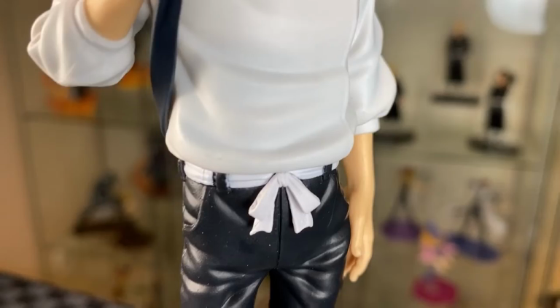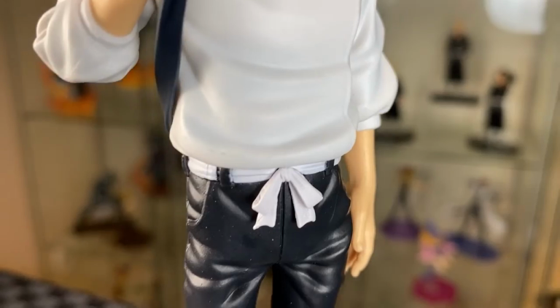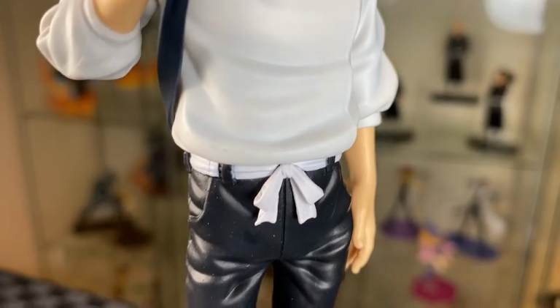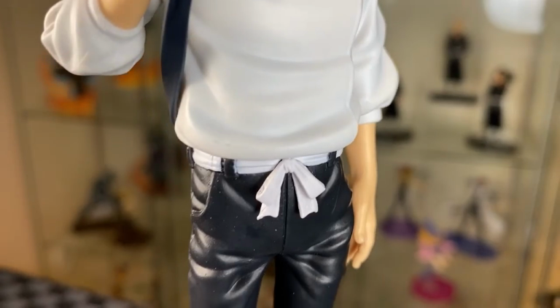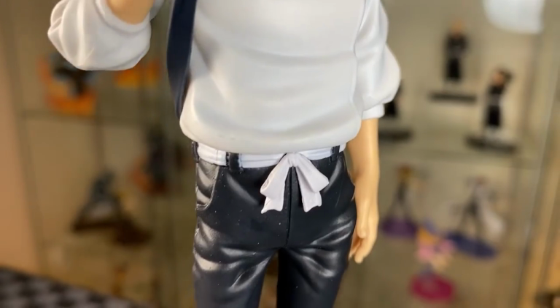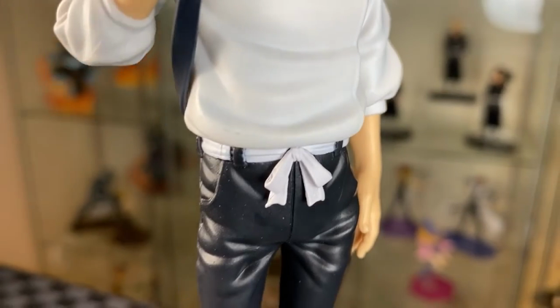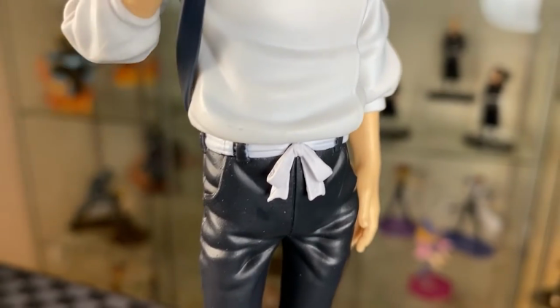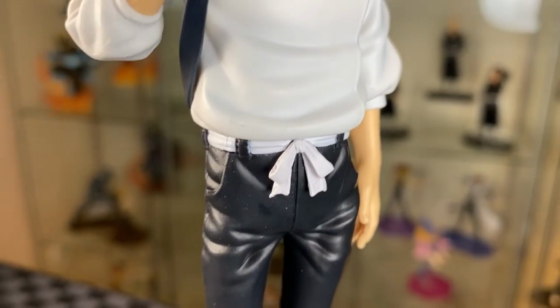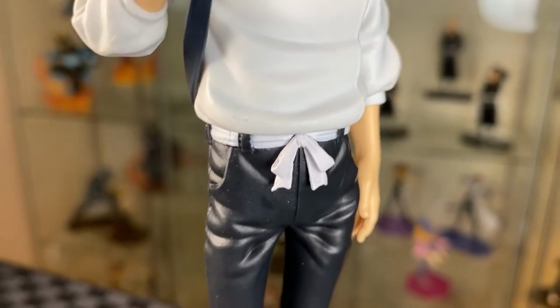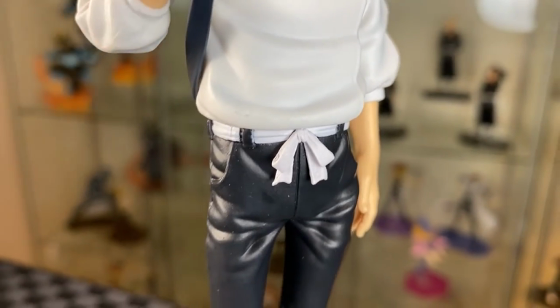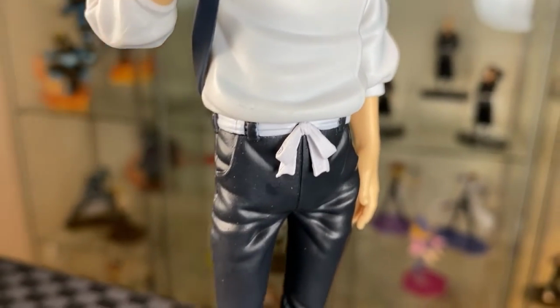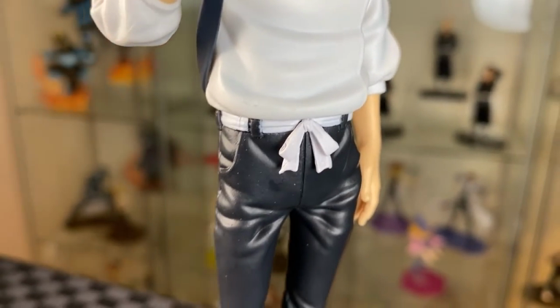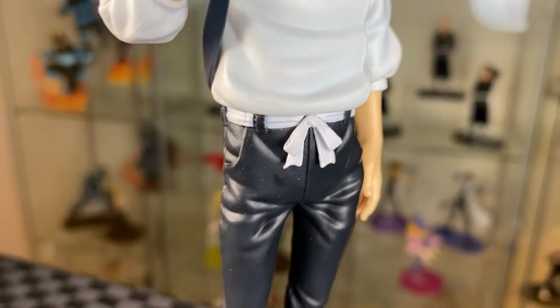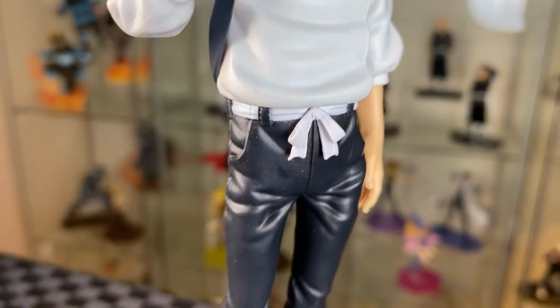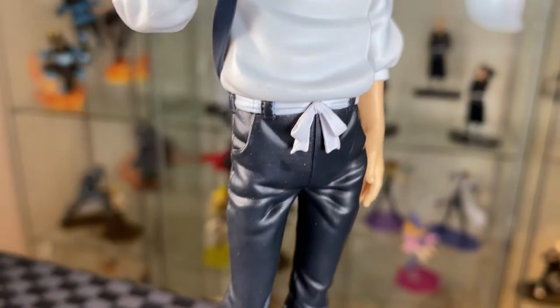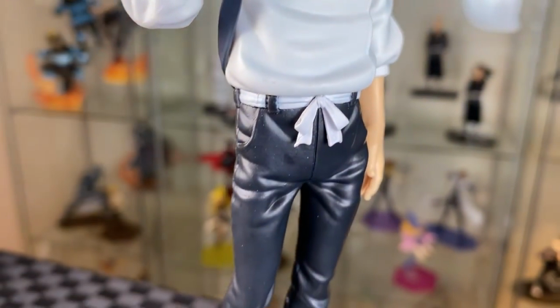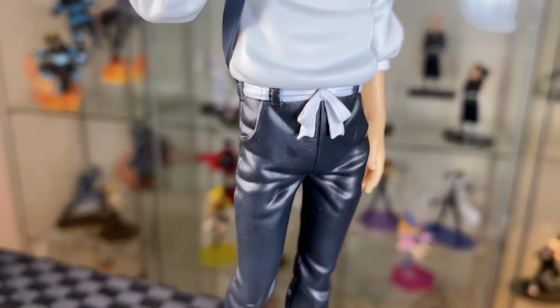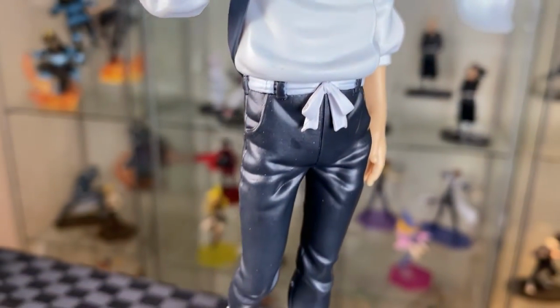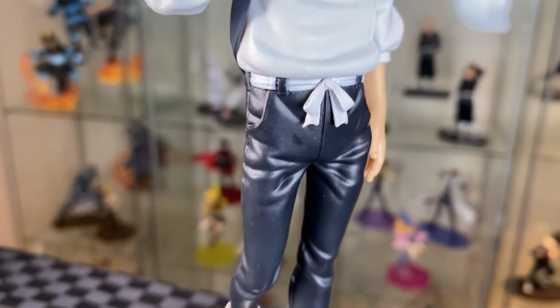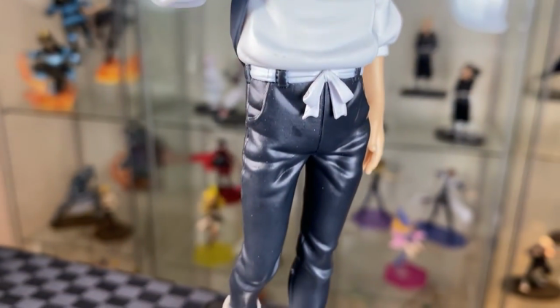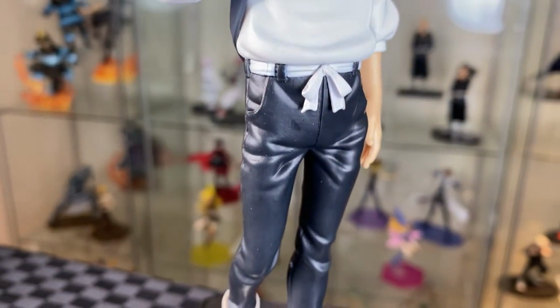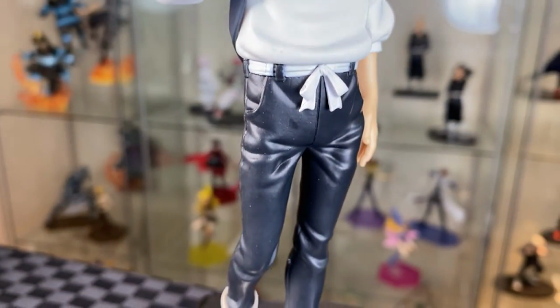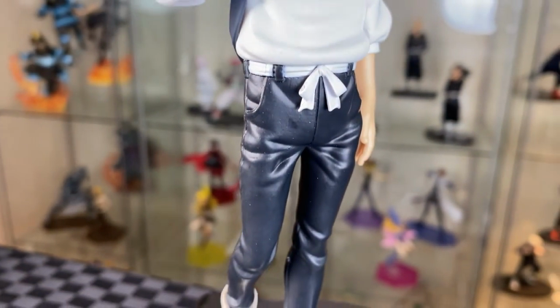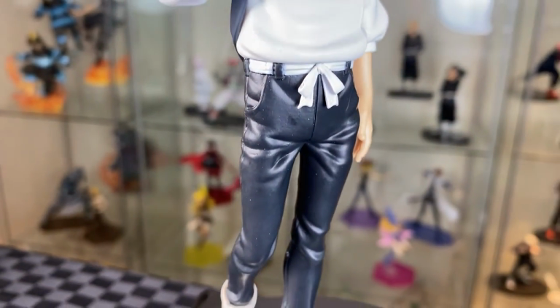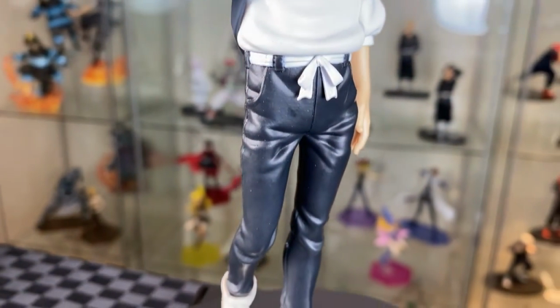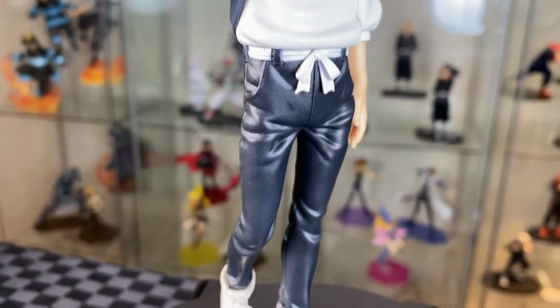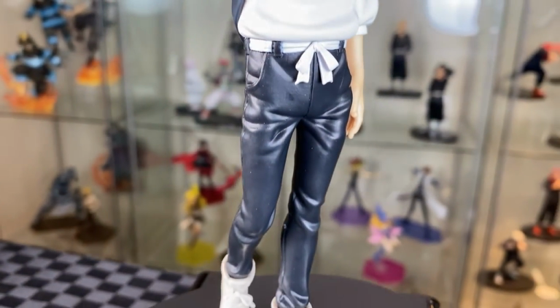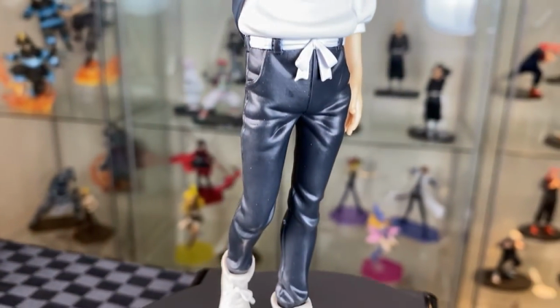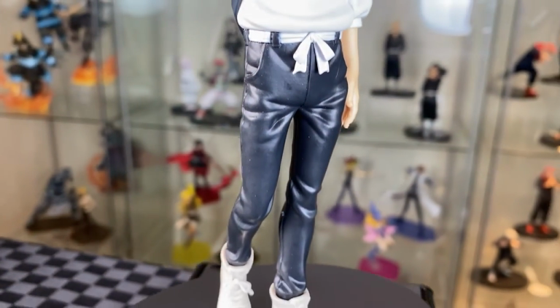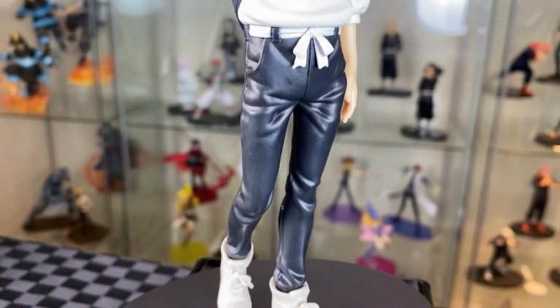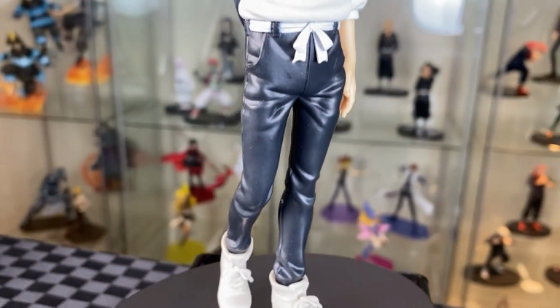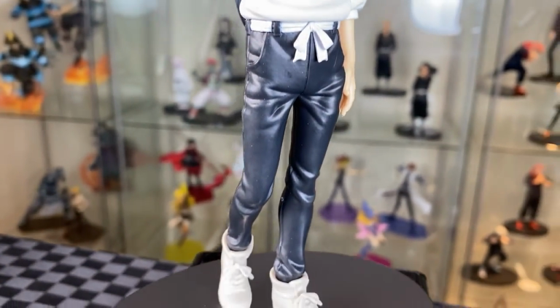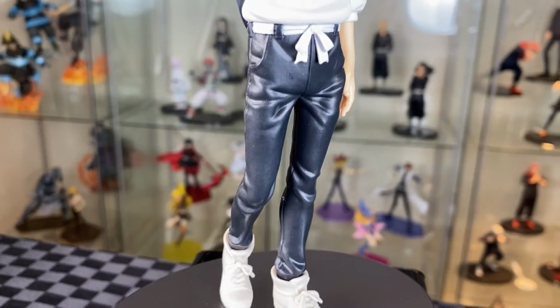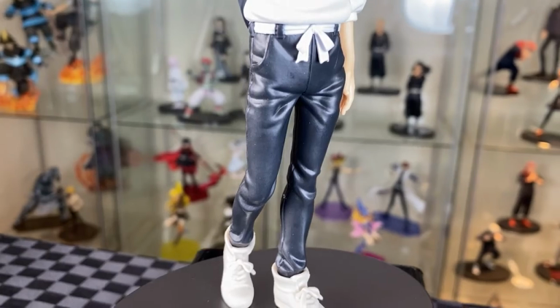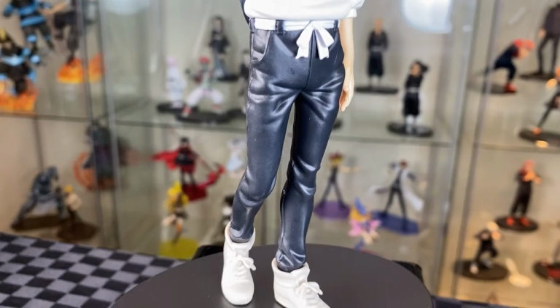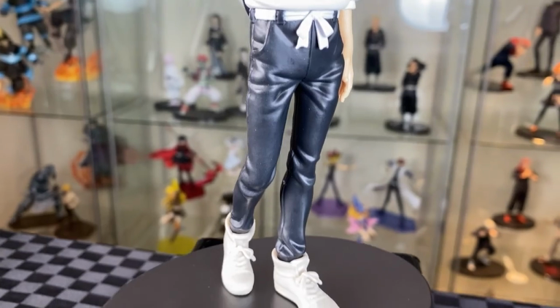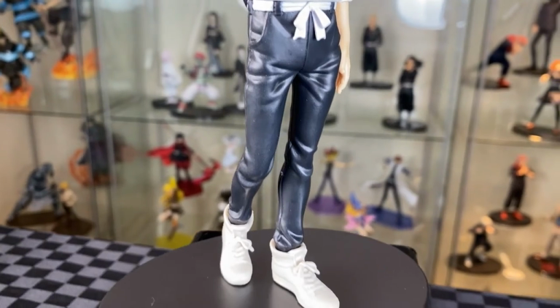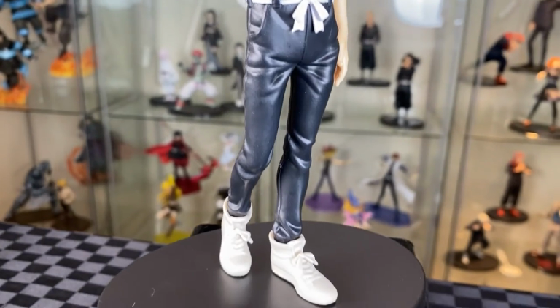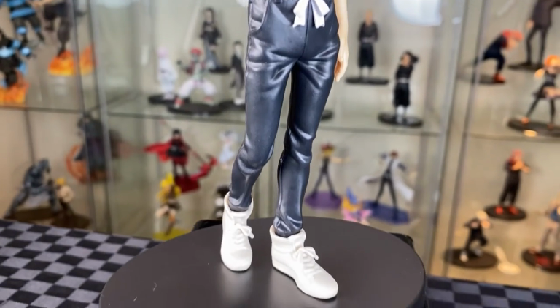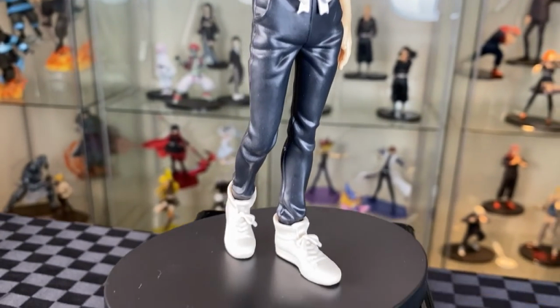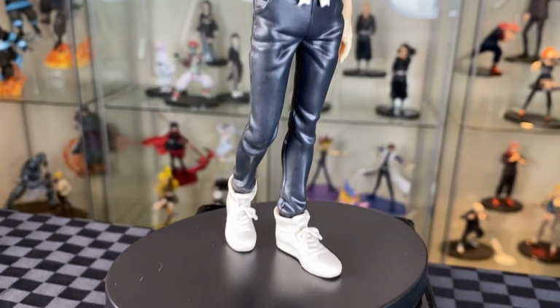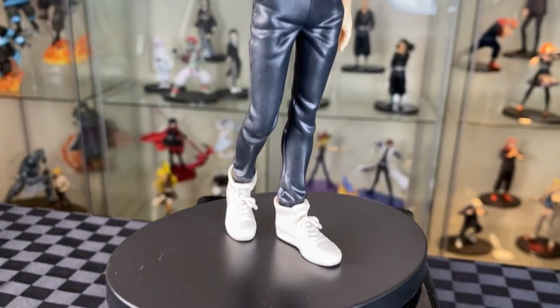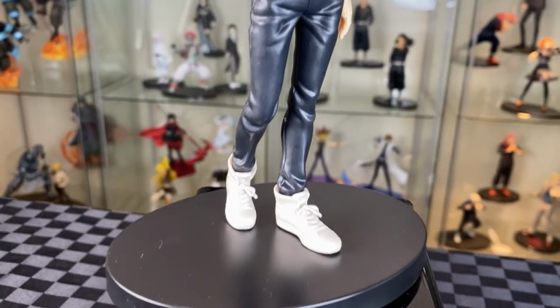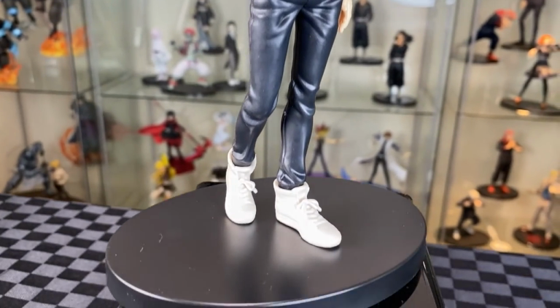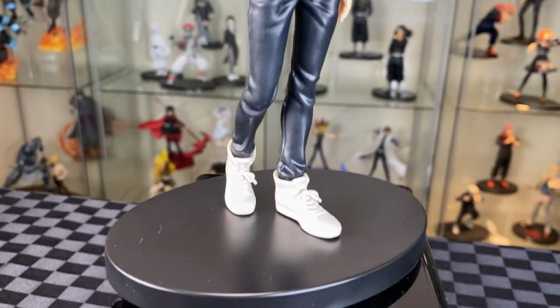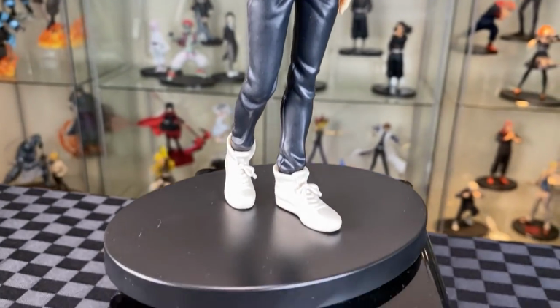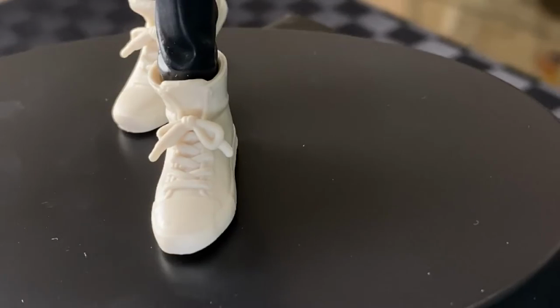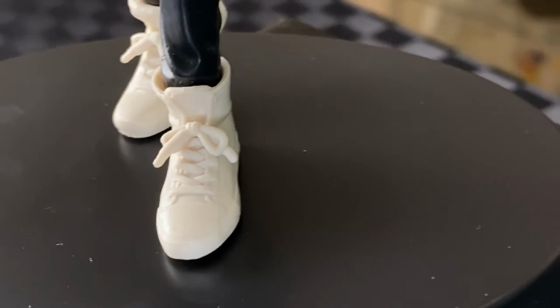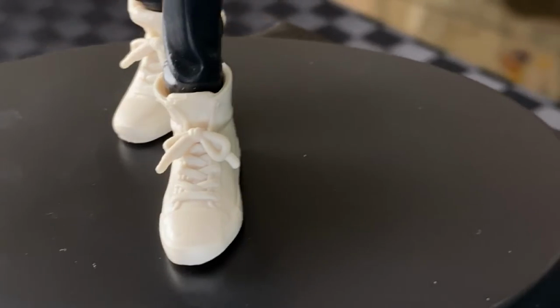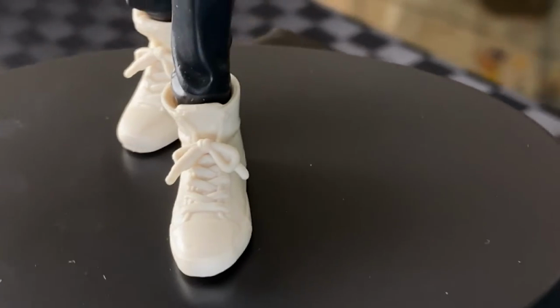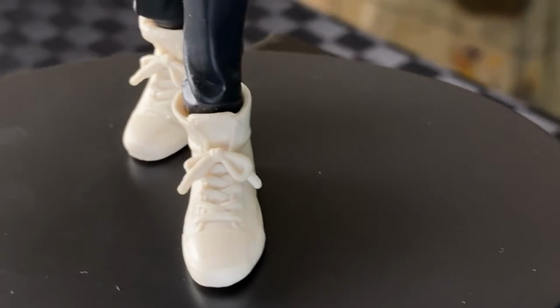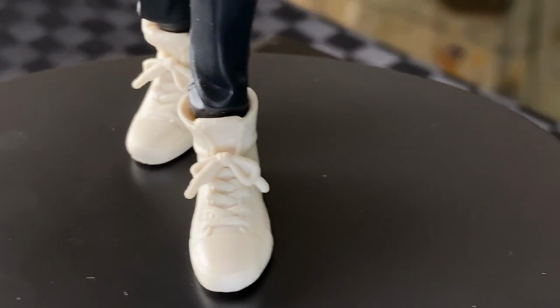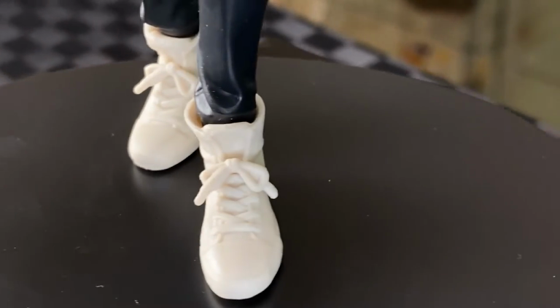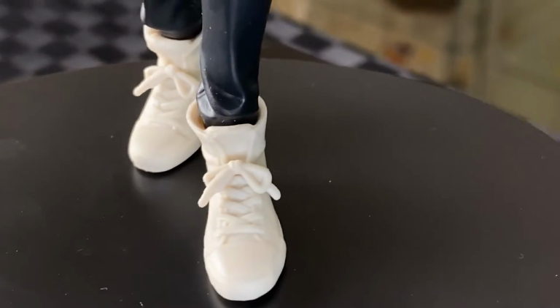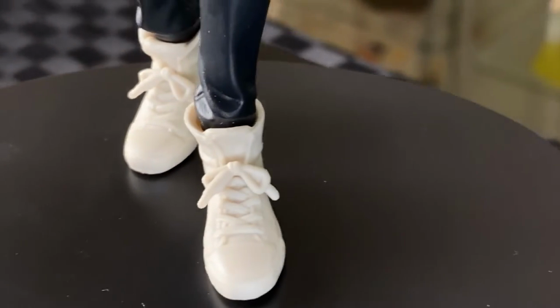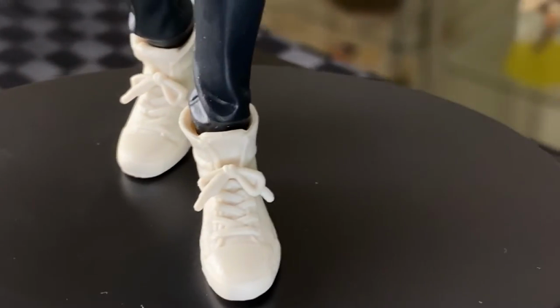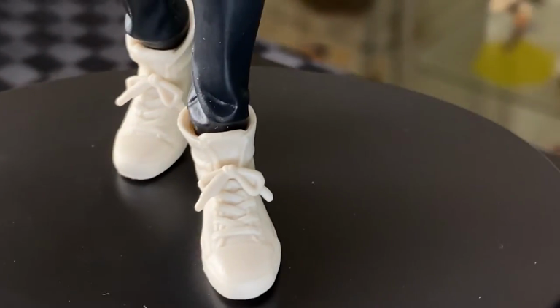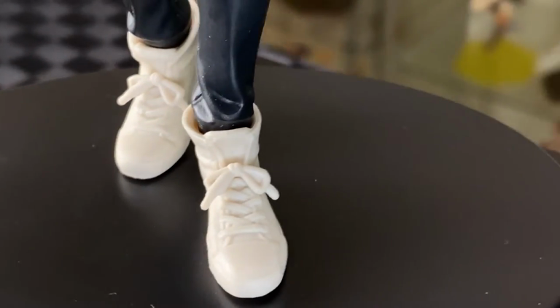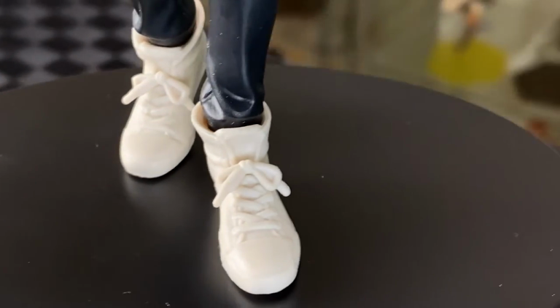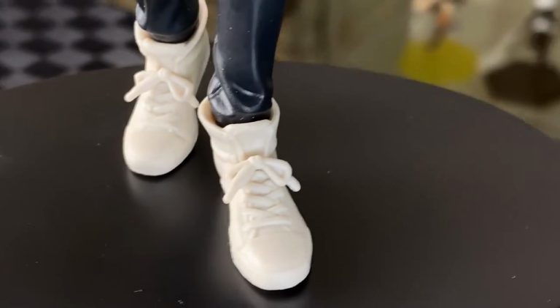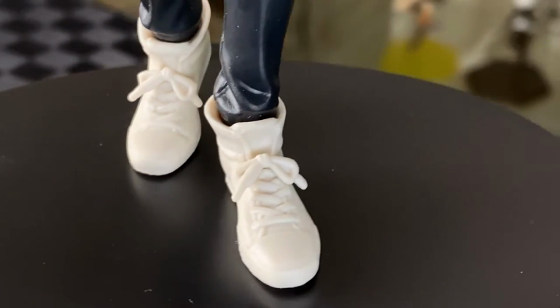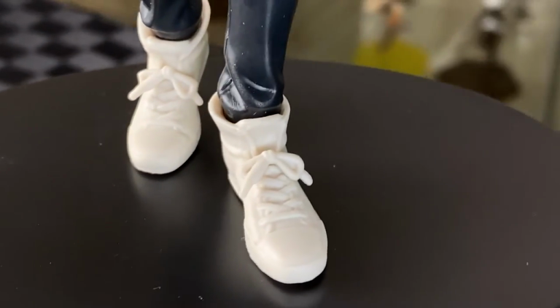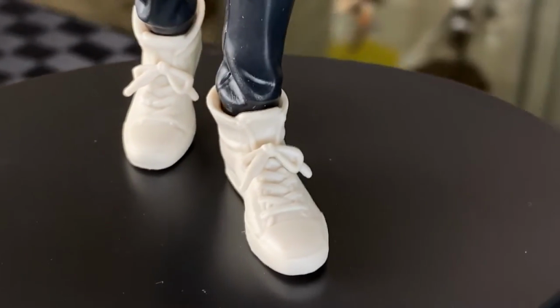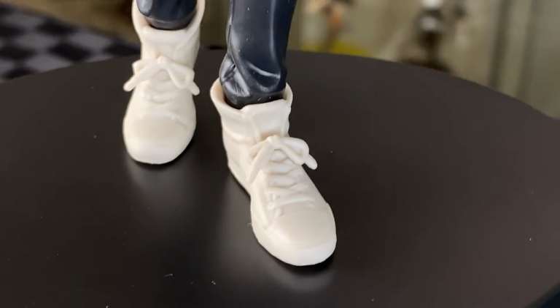From the belt, a nice bow, and then you have the black glossy jeans and then very white shoes with no paint details on it.